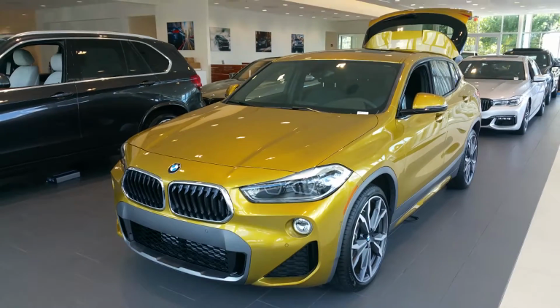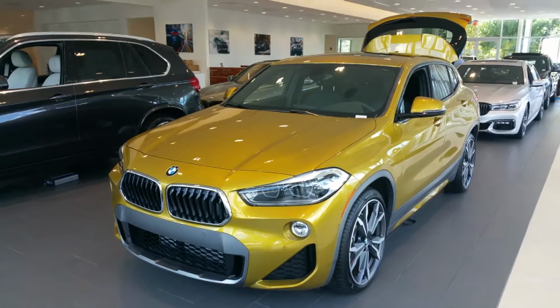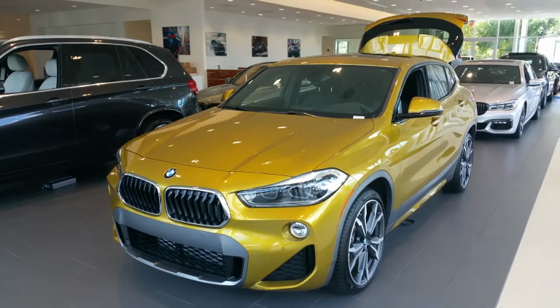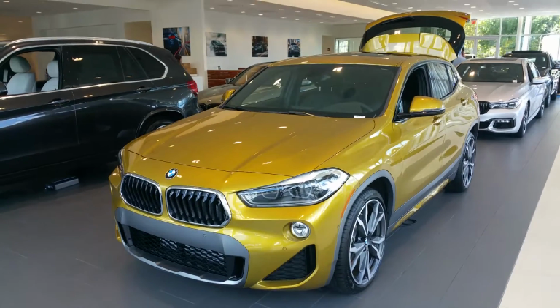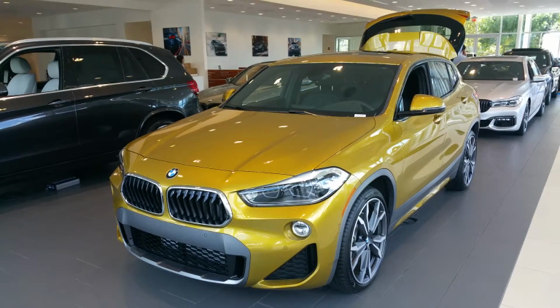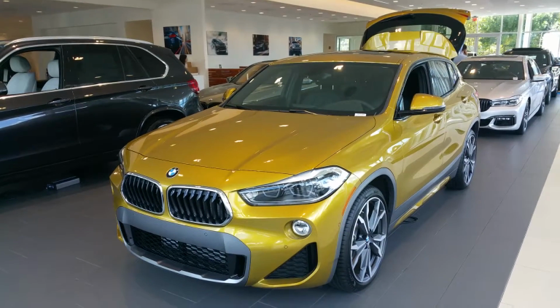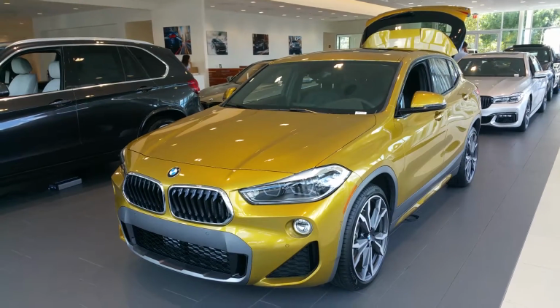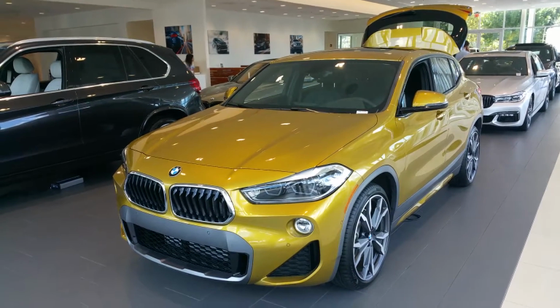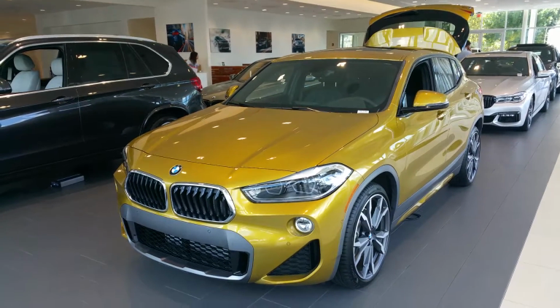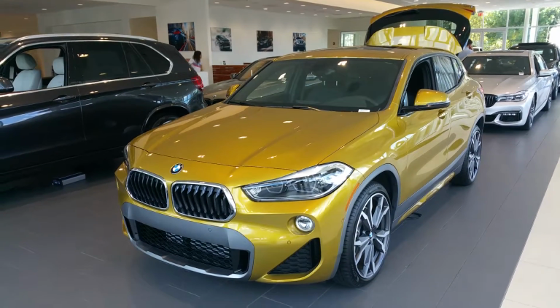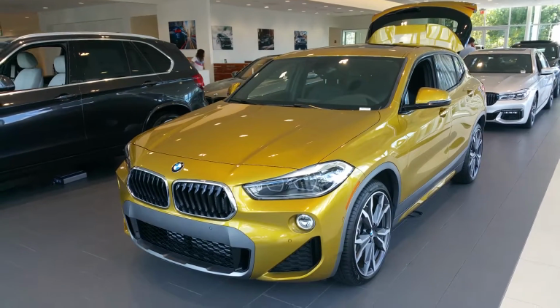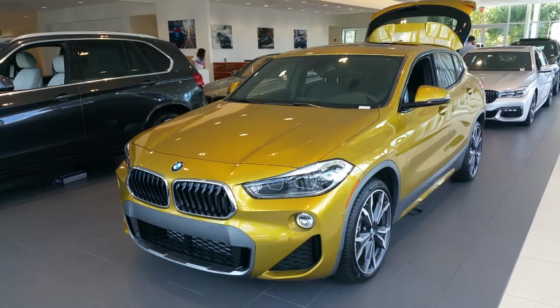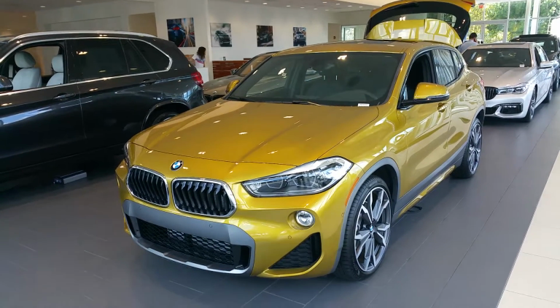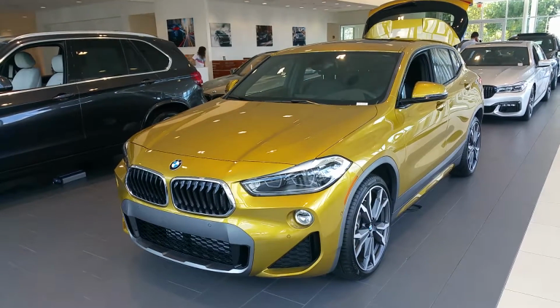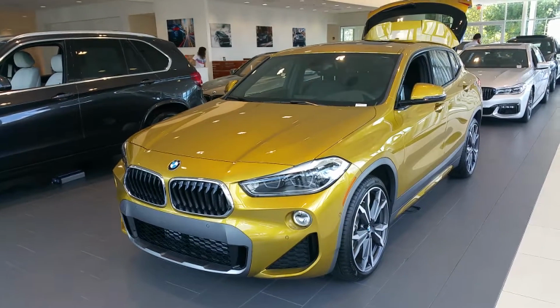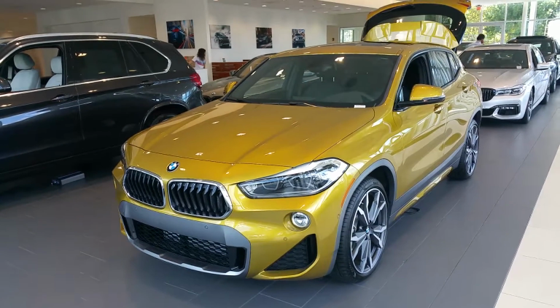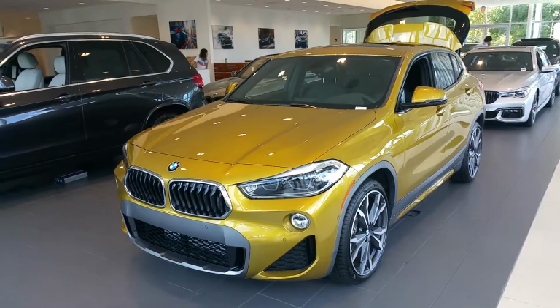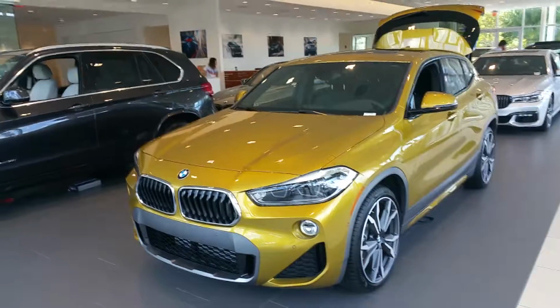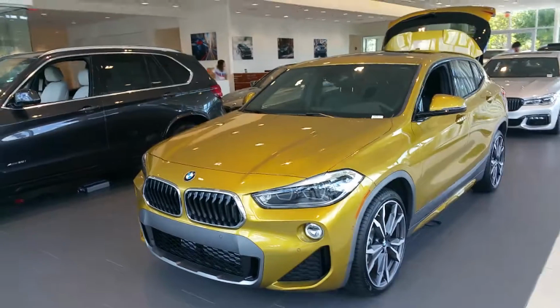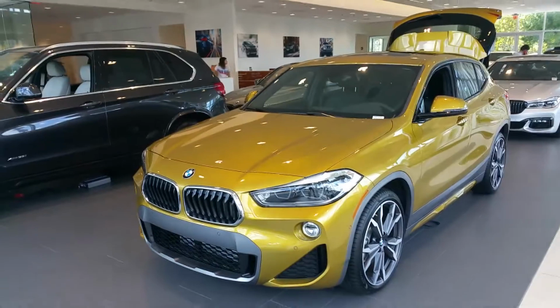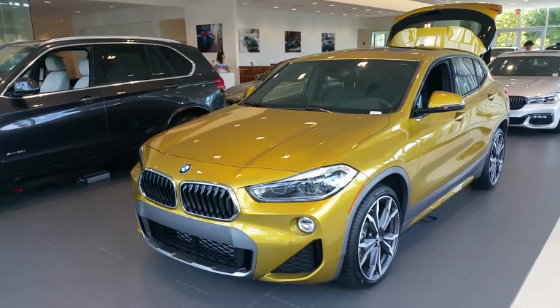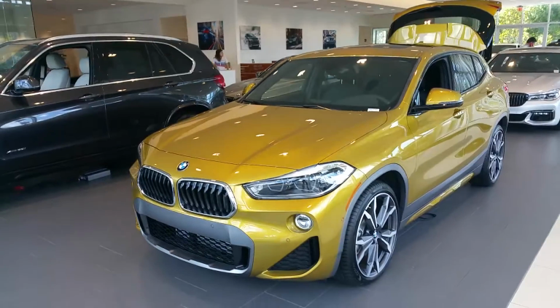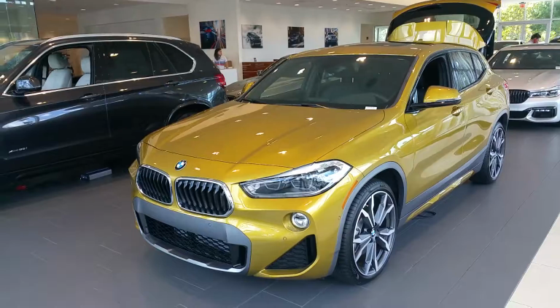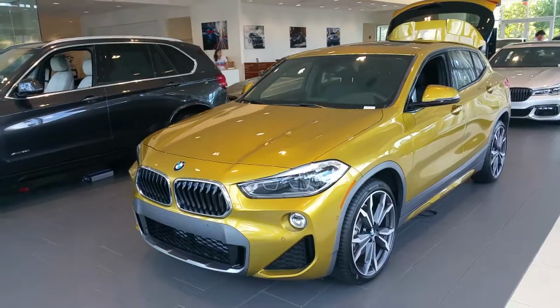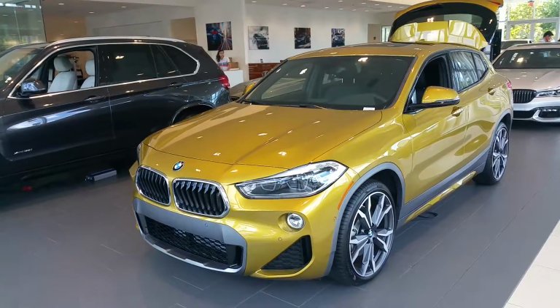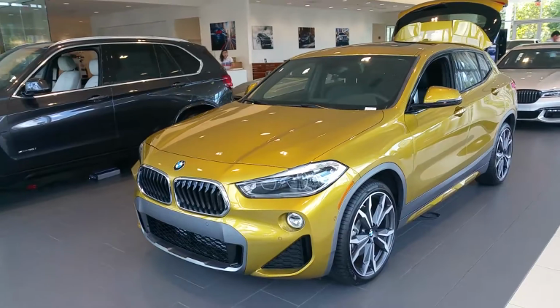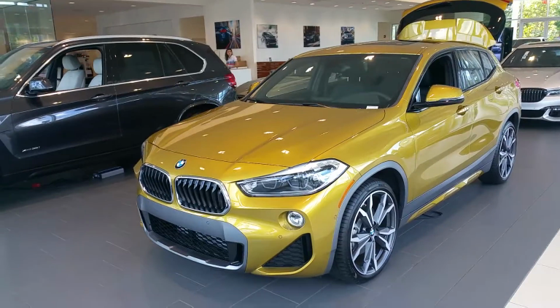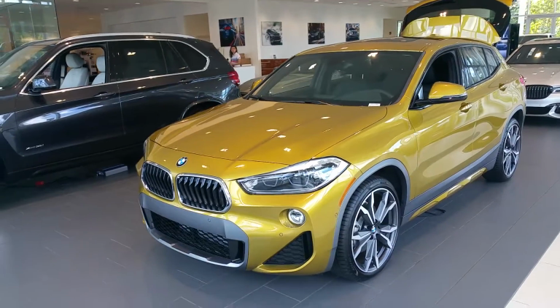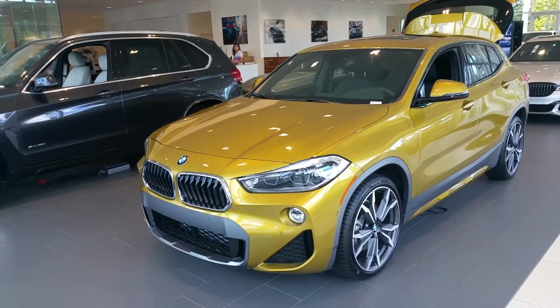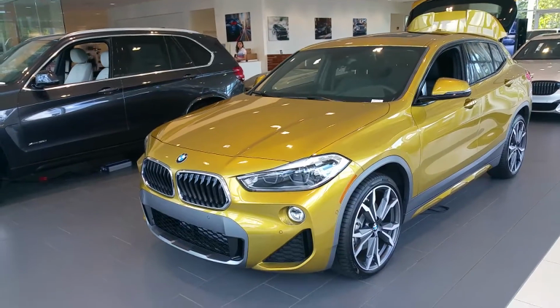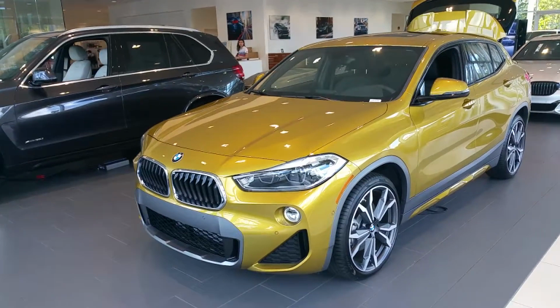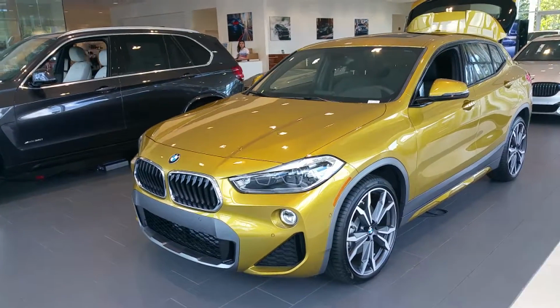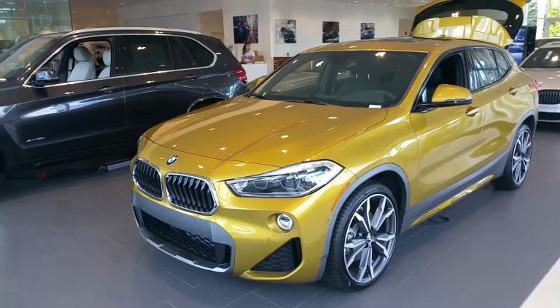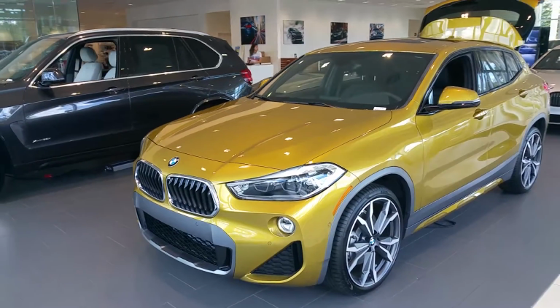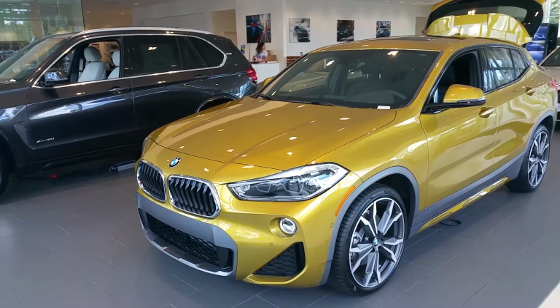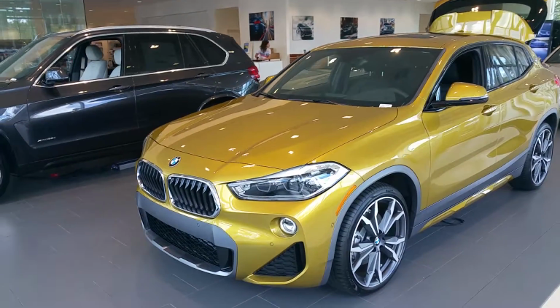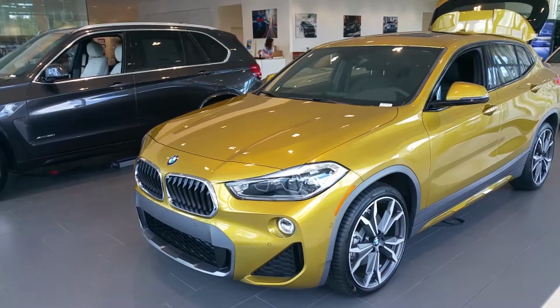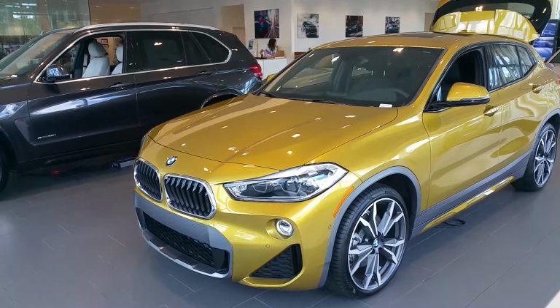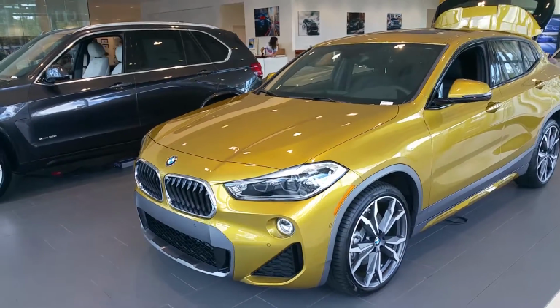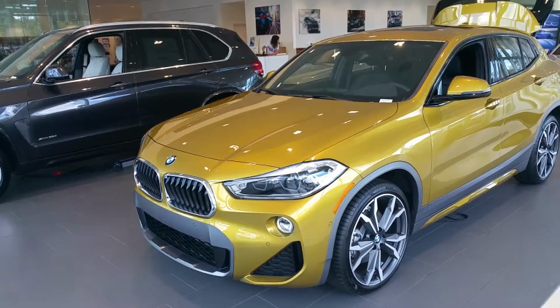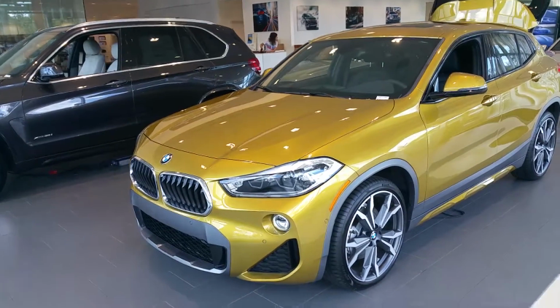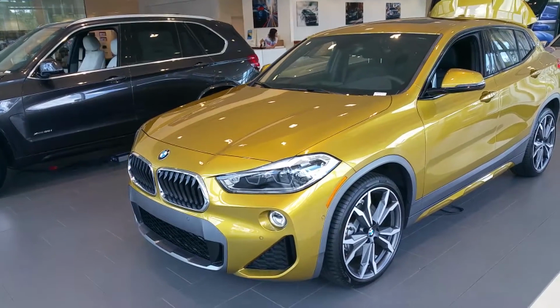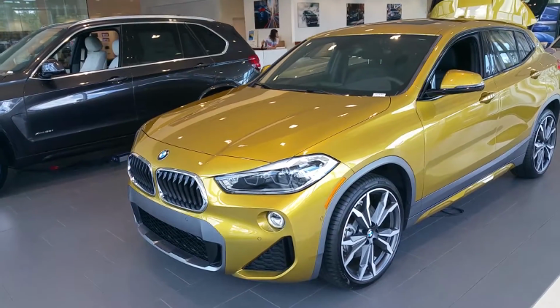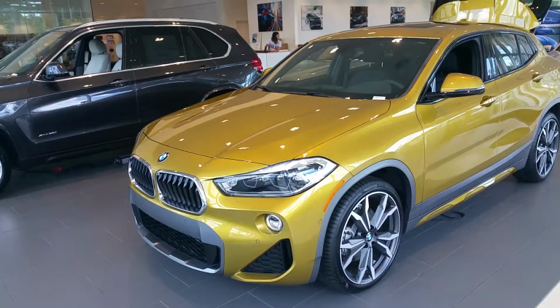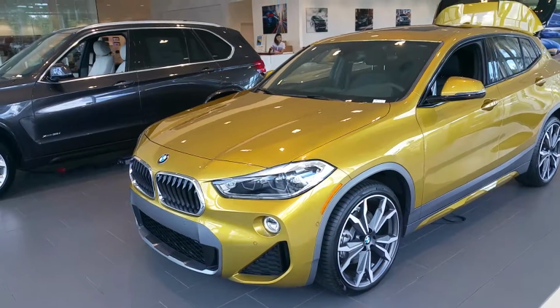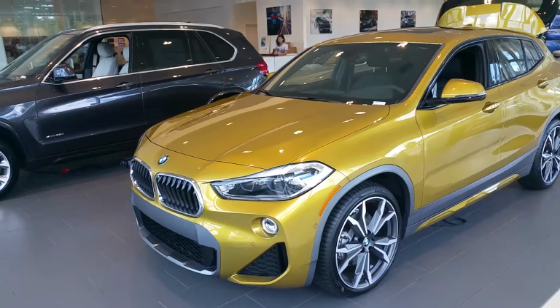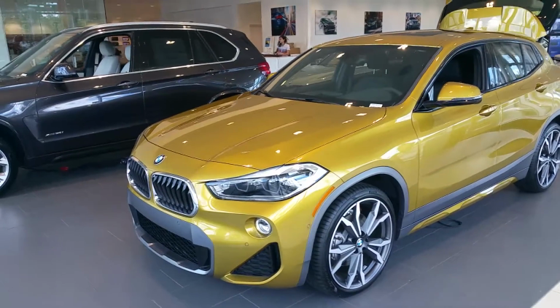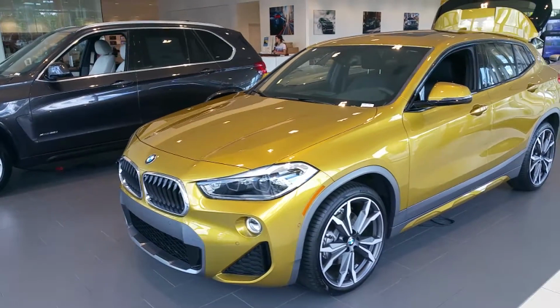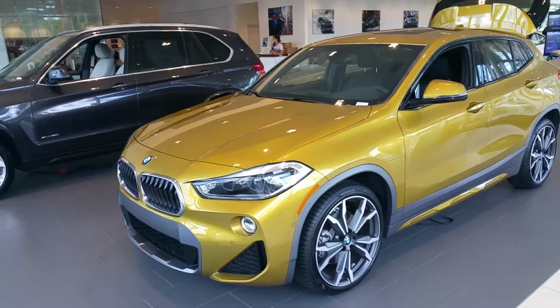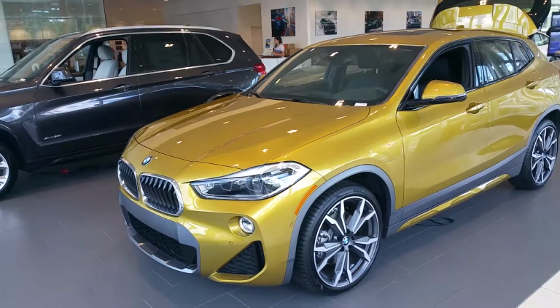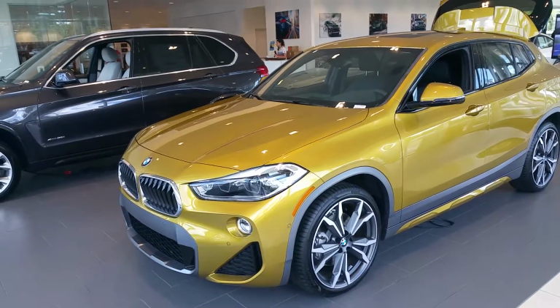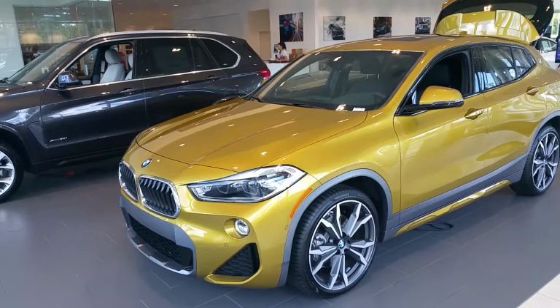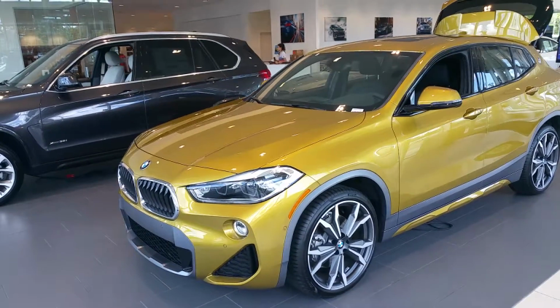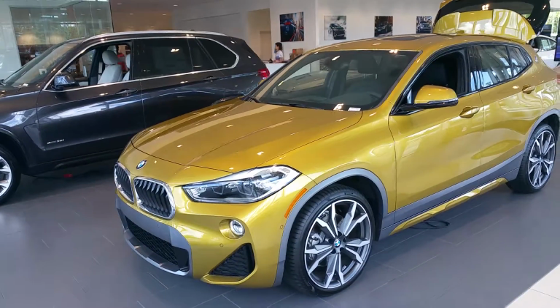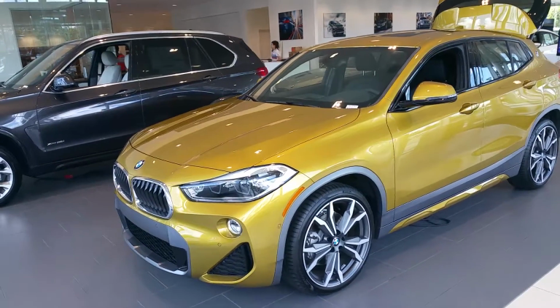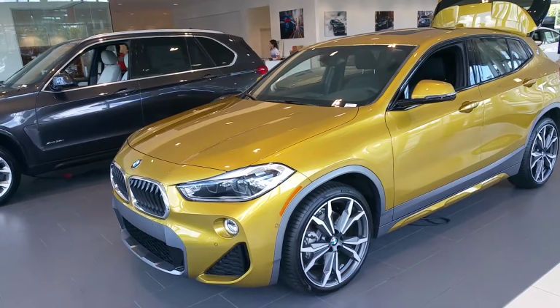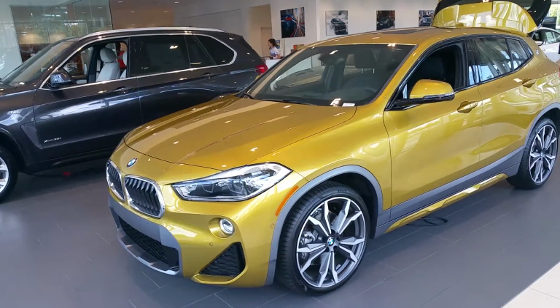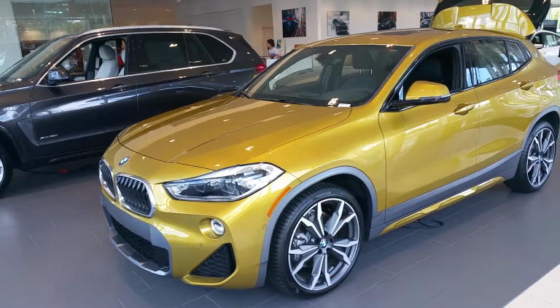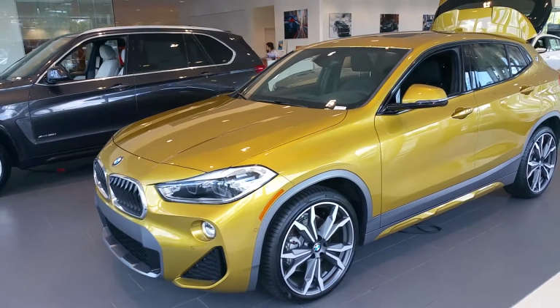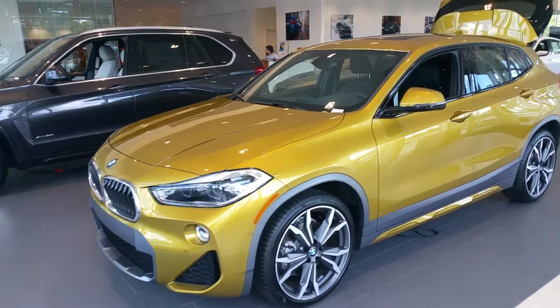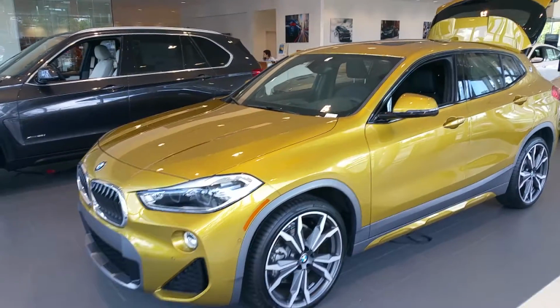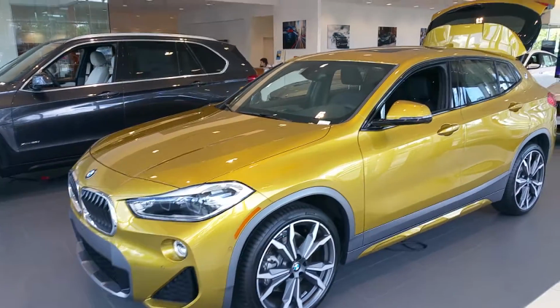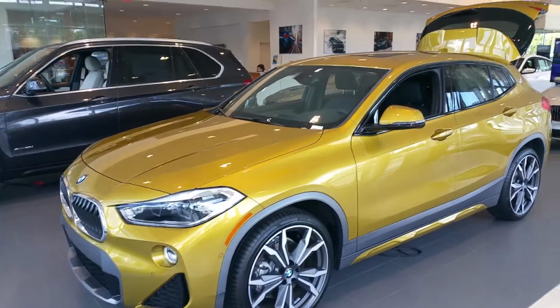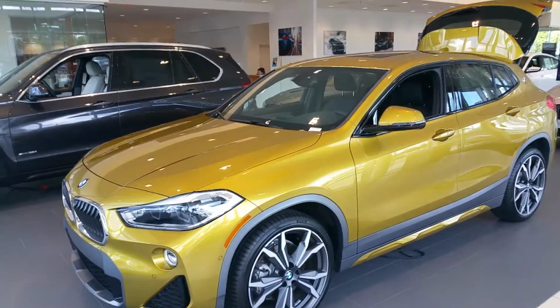Good afternoon, Dimitri. Rick Fair, BMW of Gainesville. How are you, sir? Thank you for your internet inquiry on the amazing 2018 BMW X2.